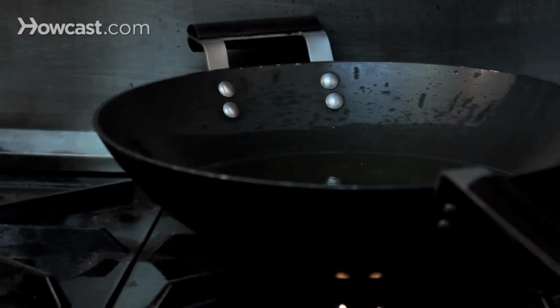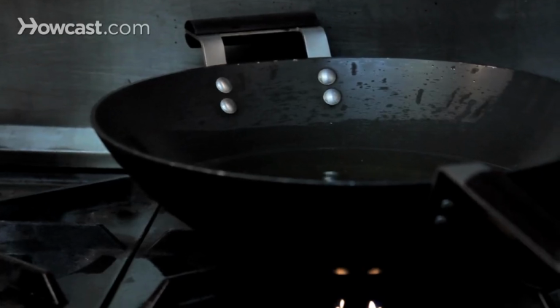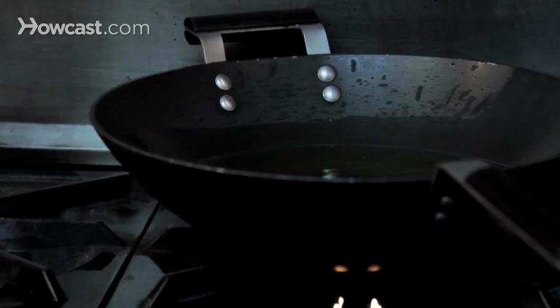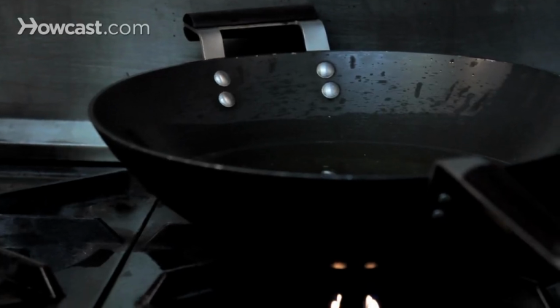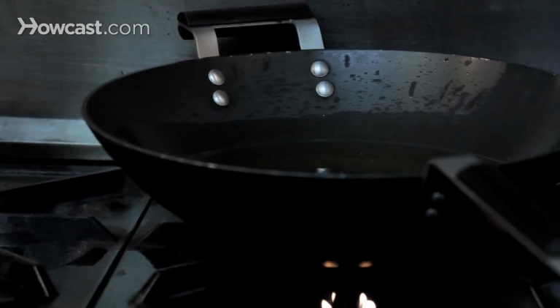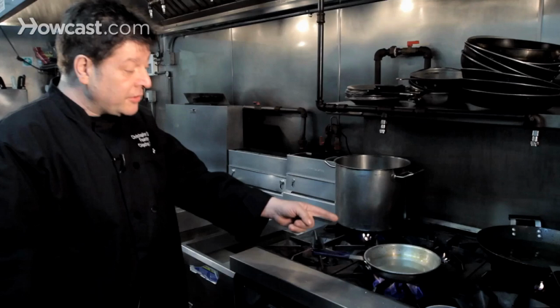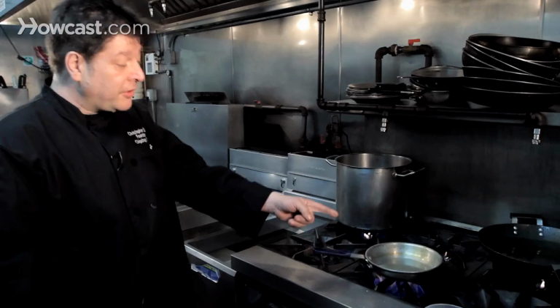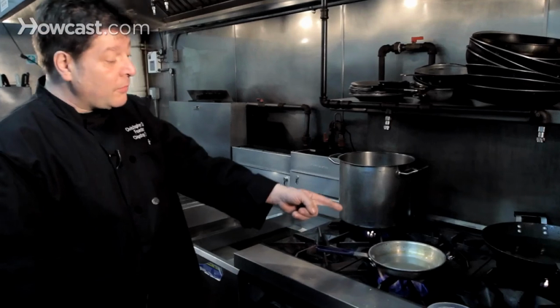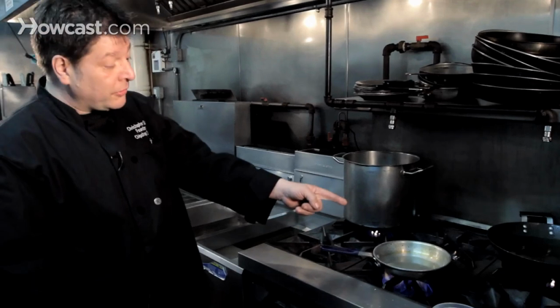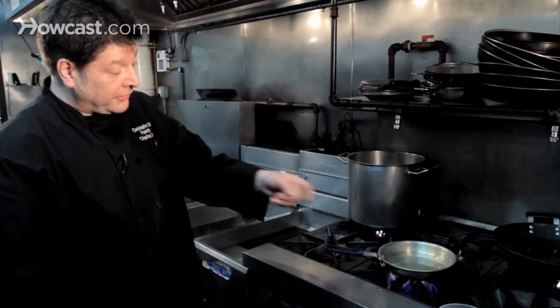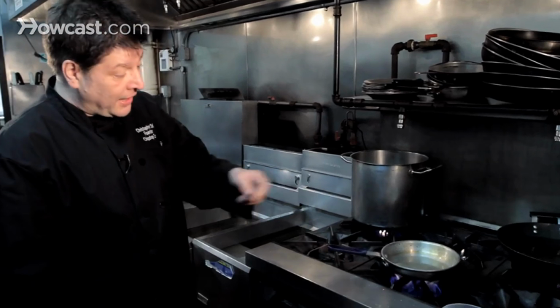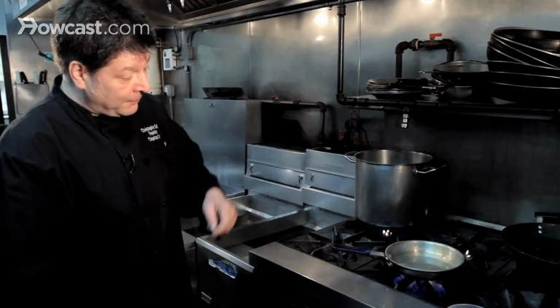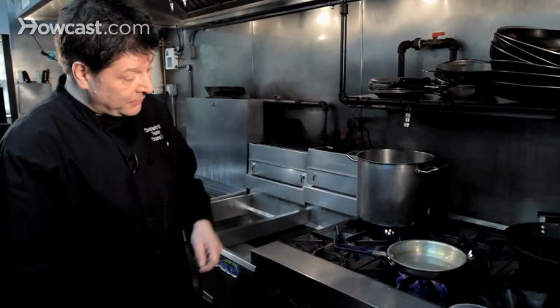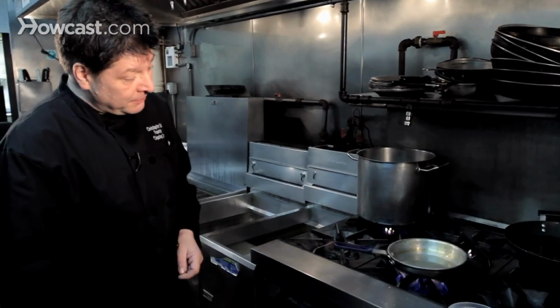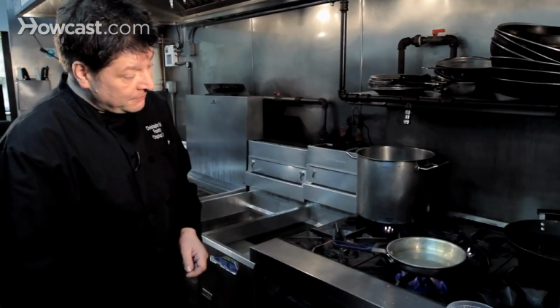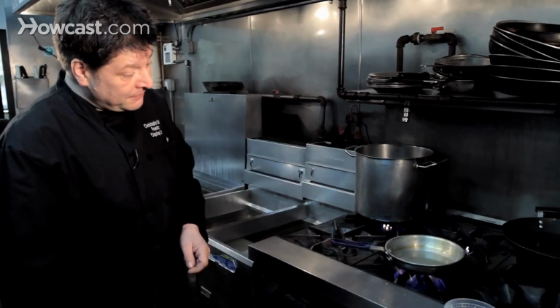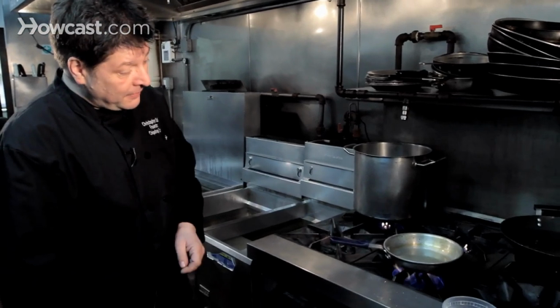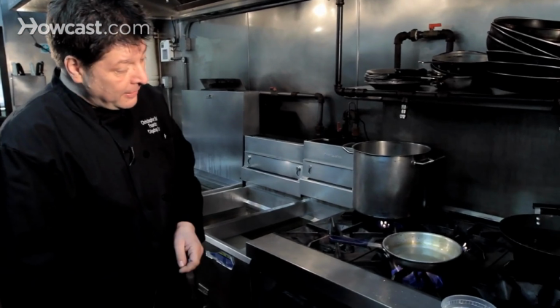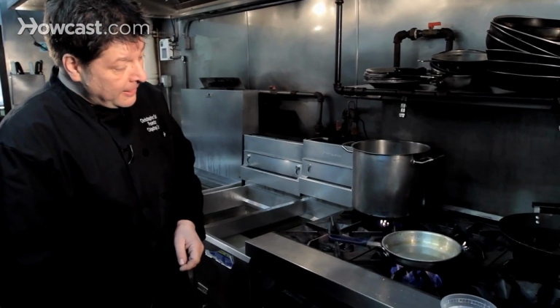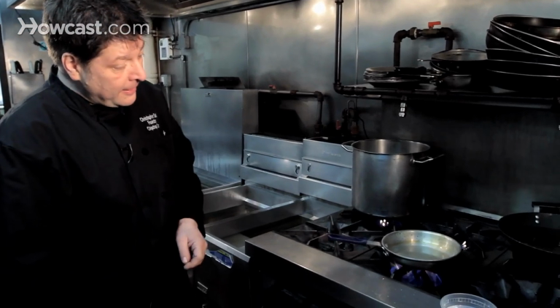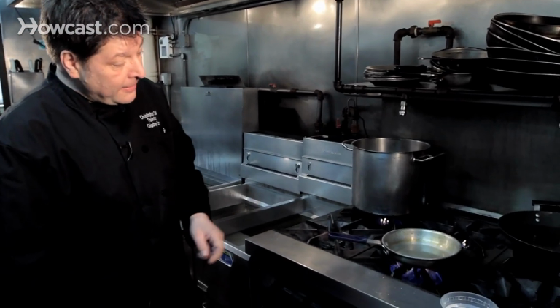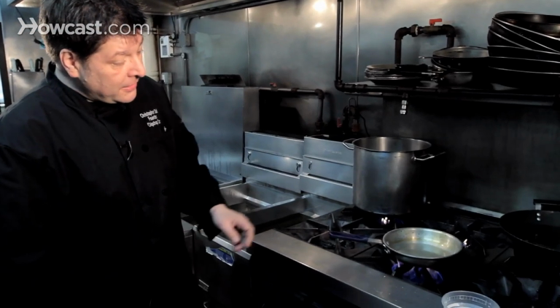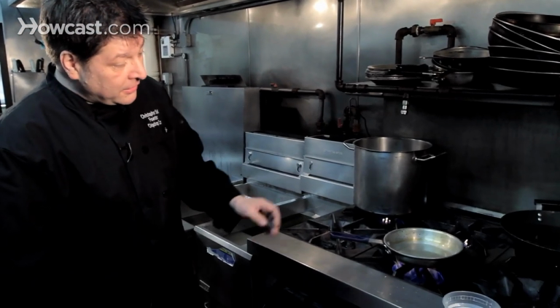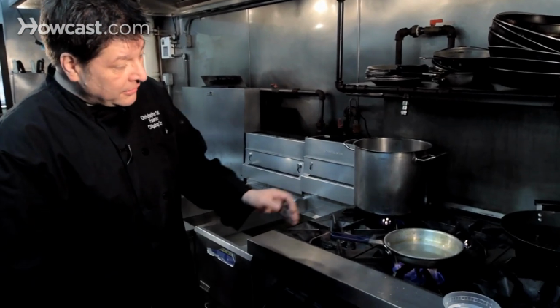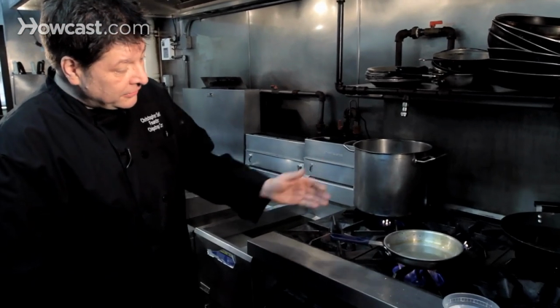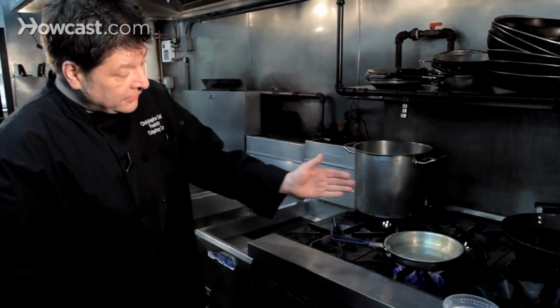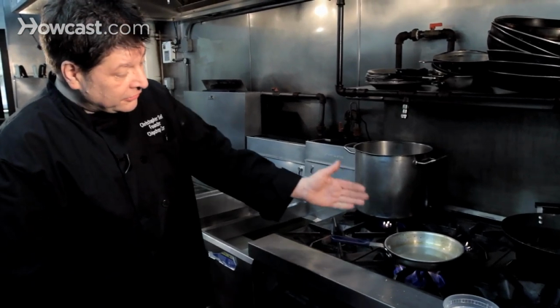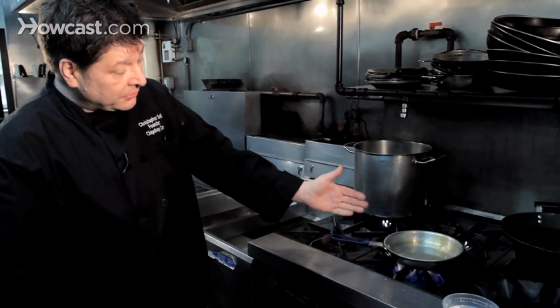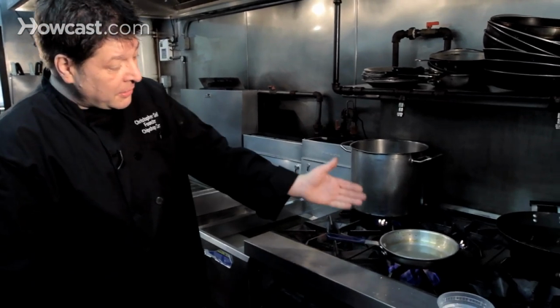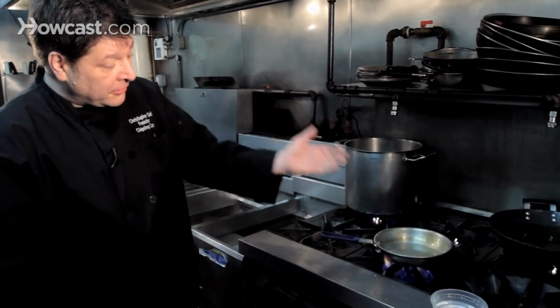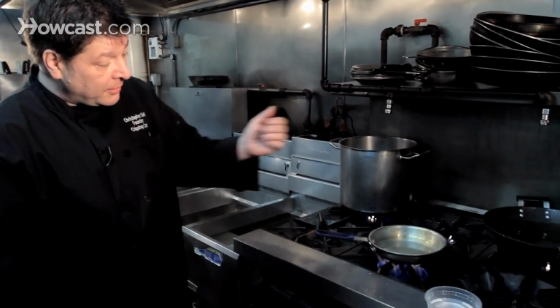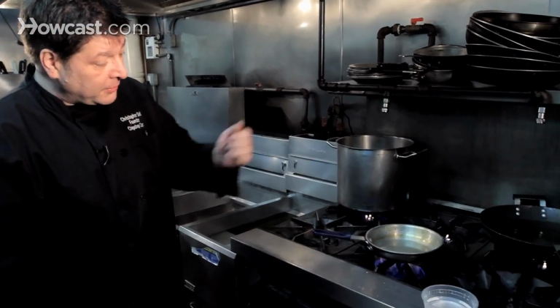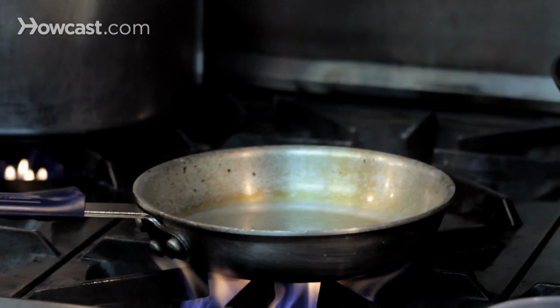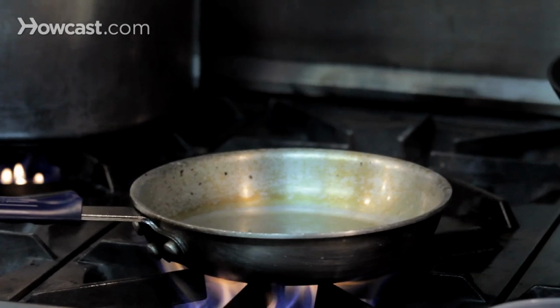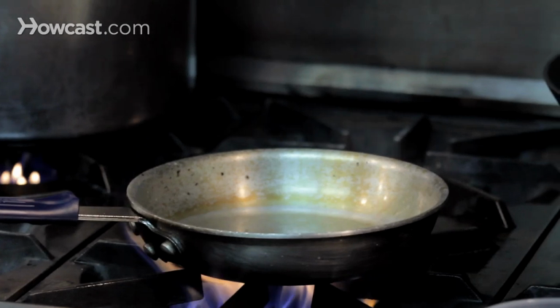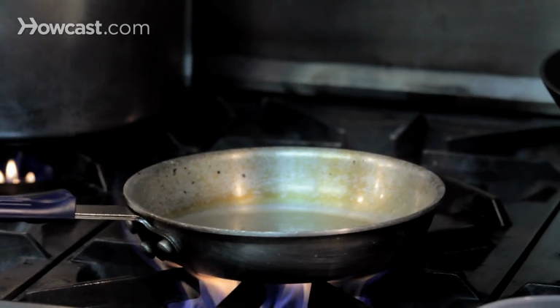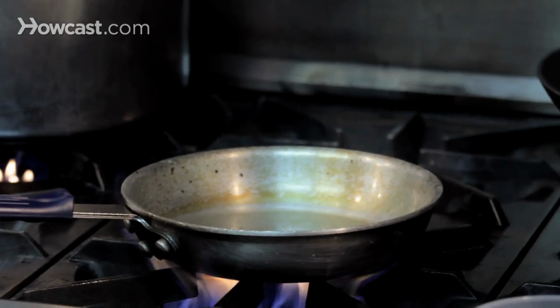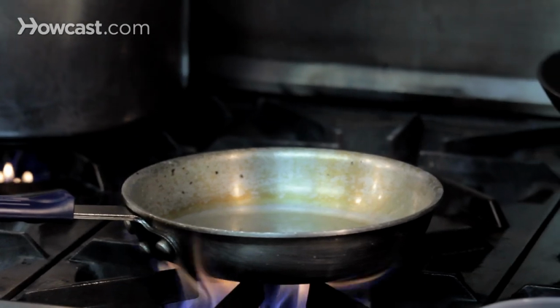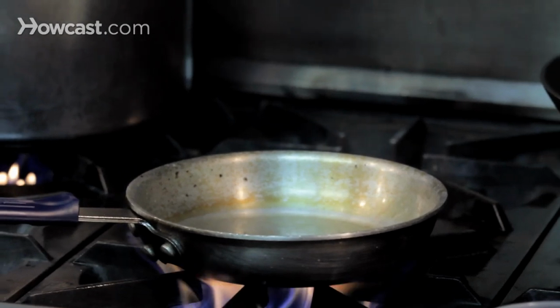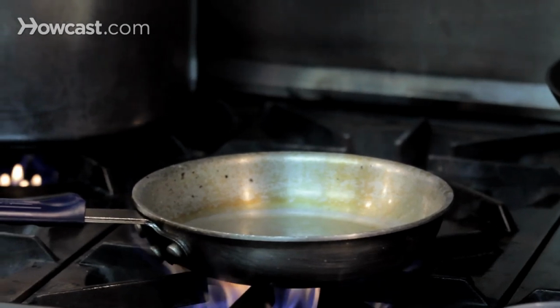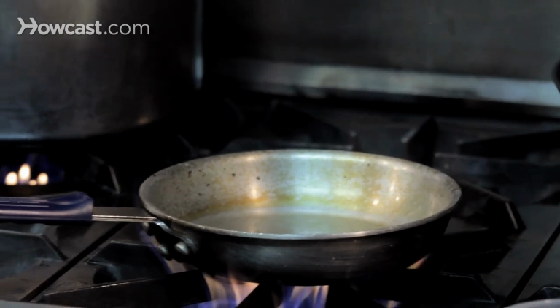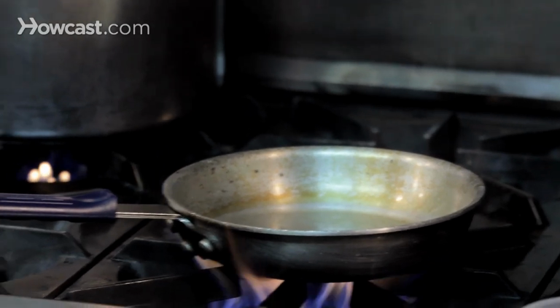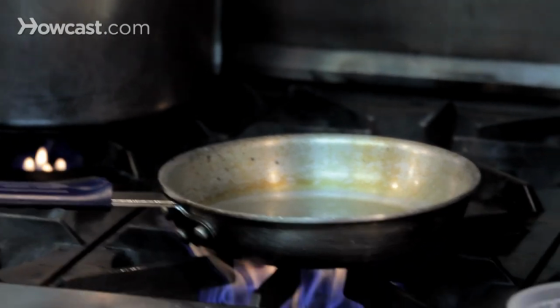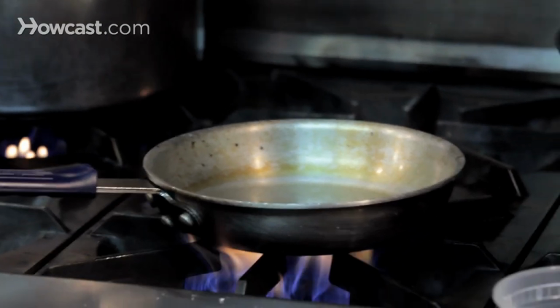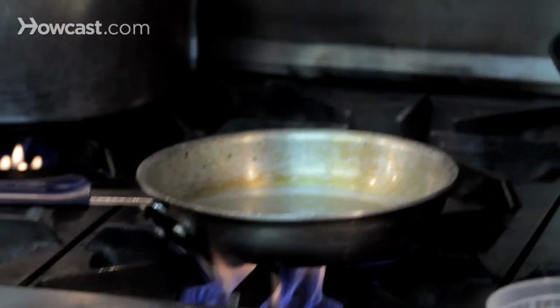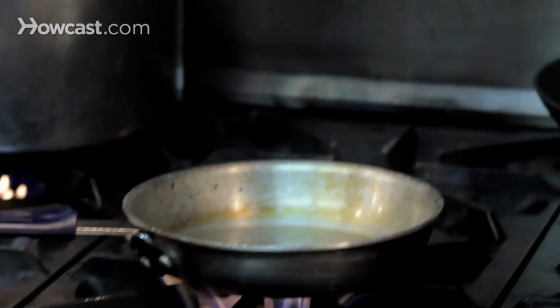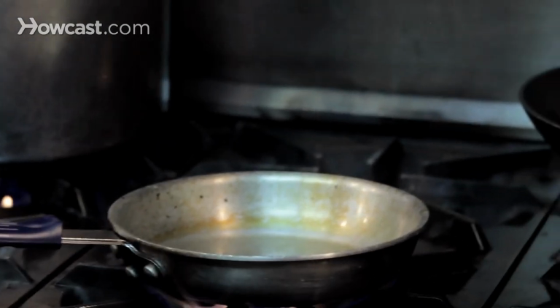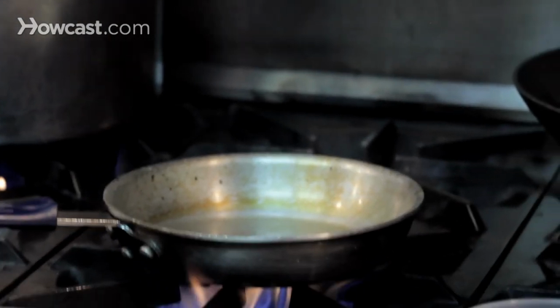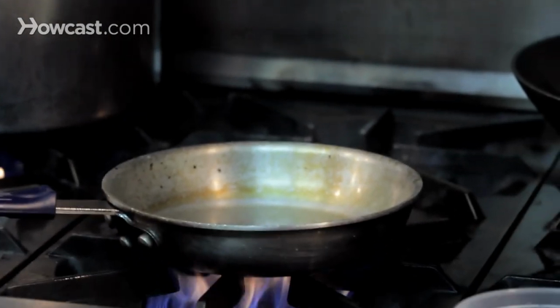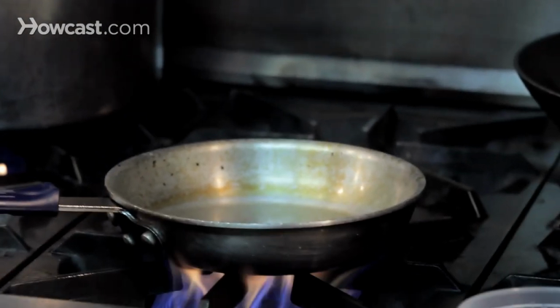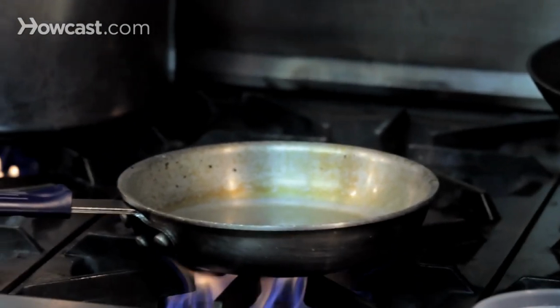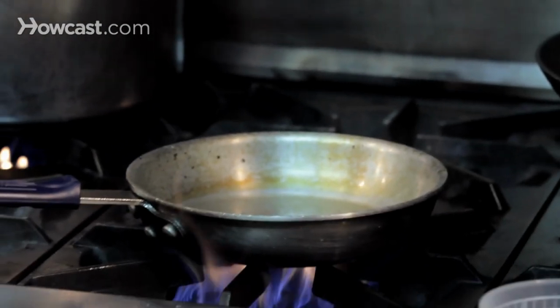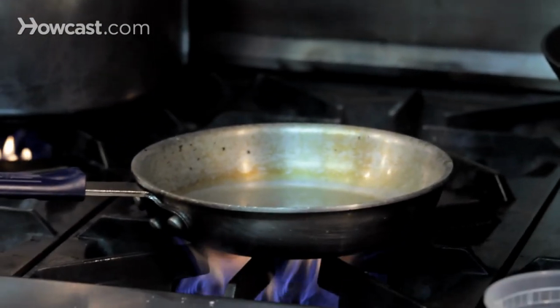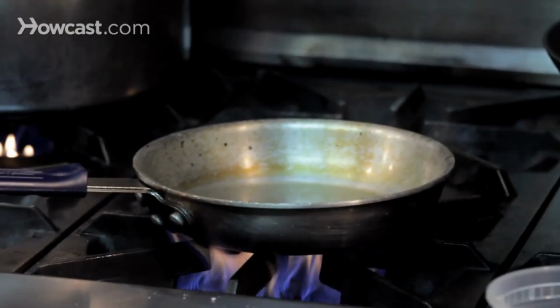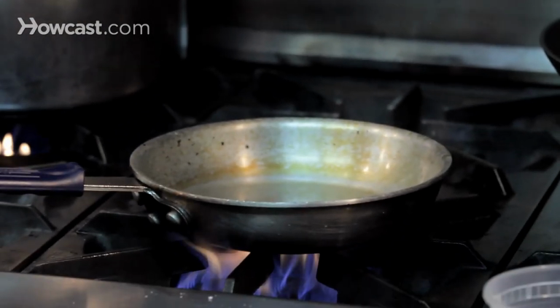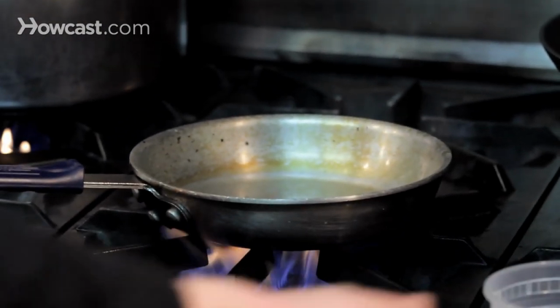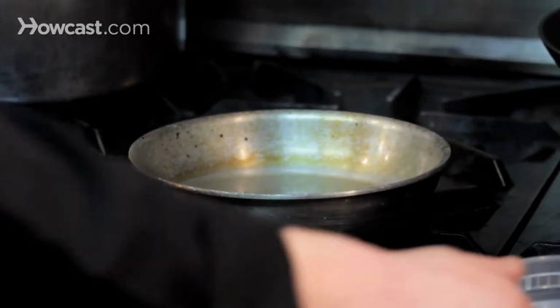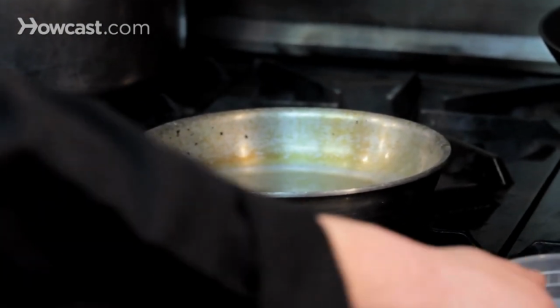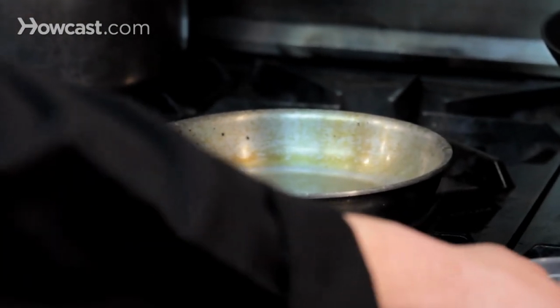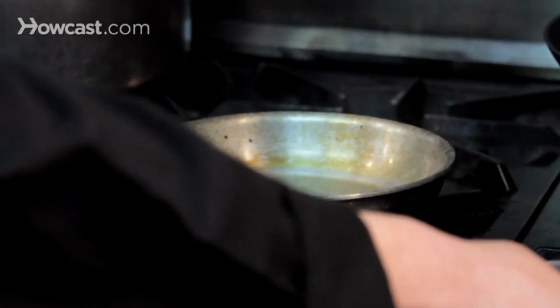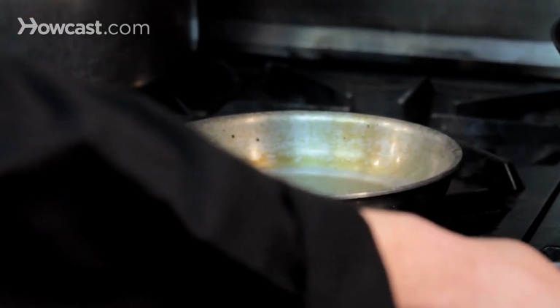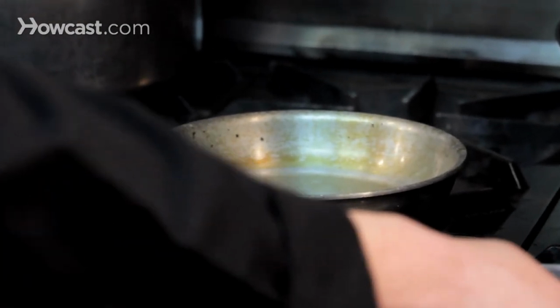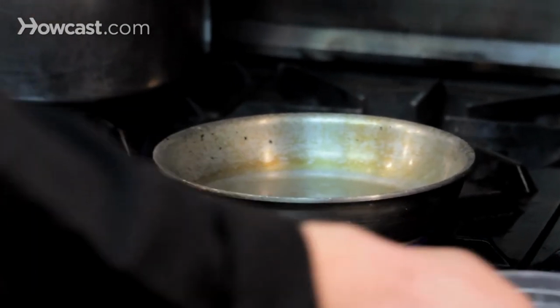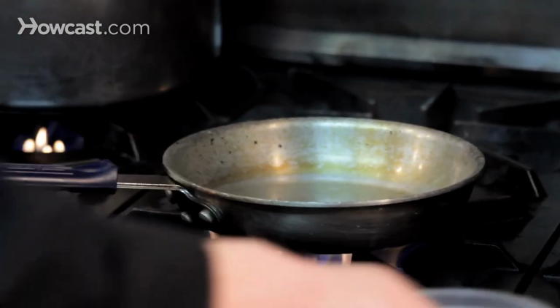This is what you don't want to happen. You can see the smoke coming off there — this oil is getting pretty close to flash point.